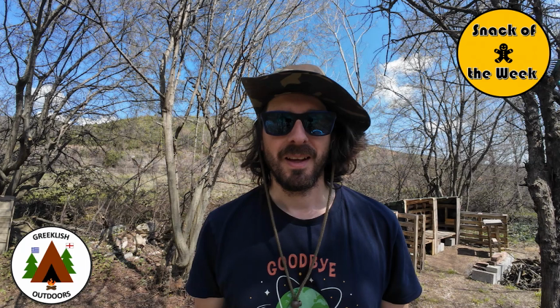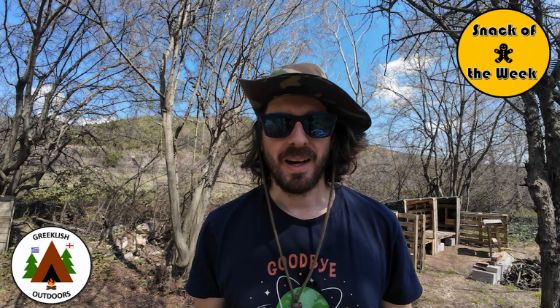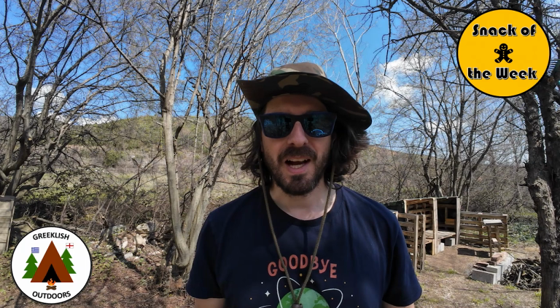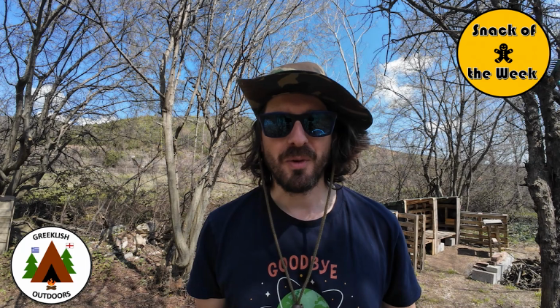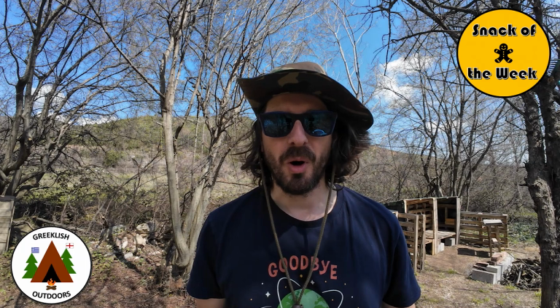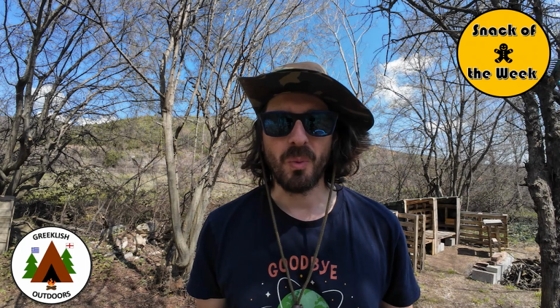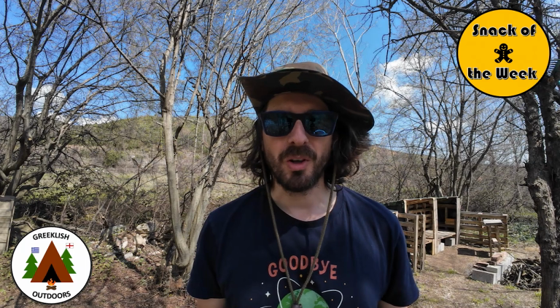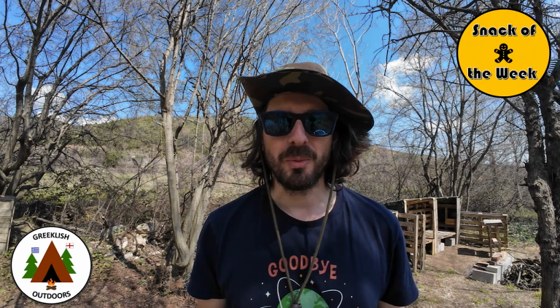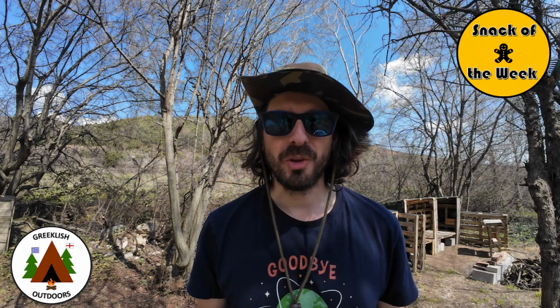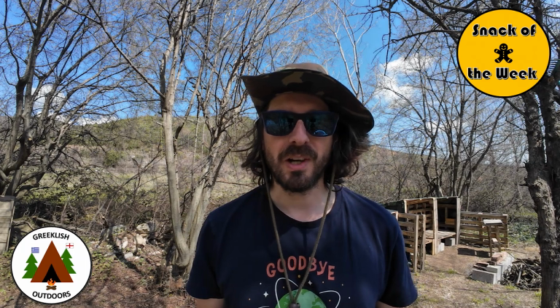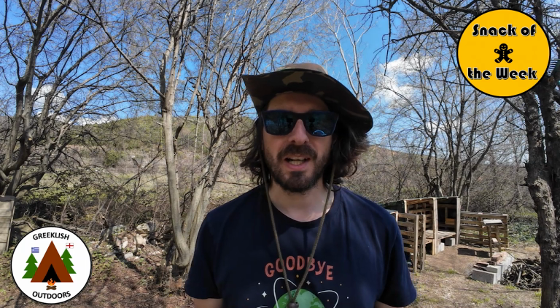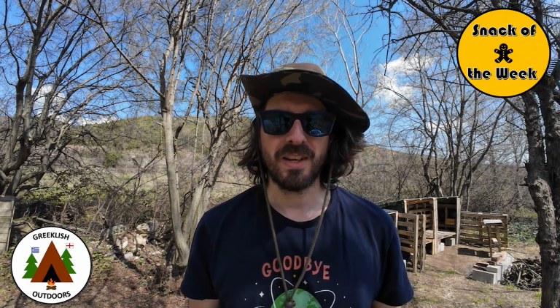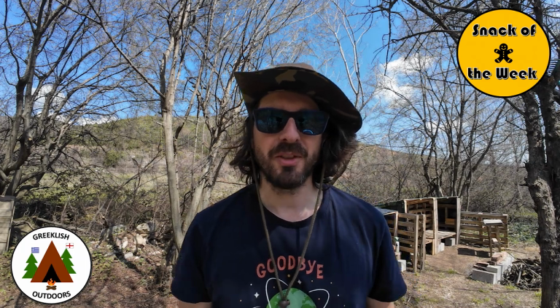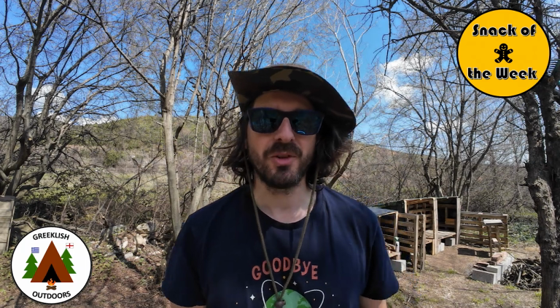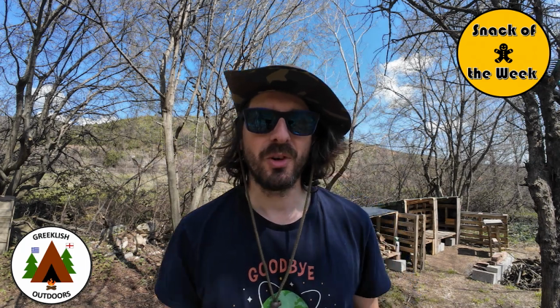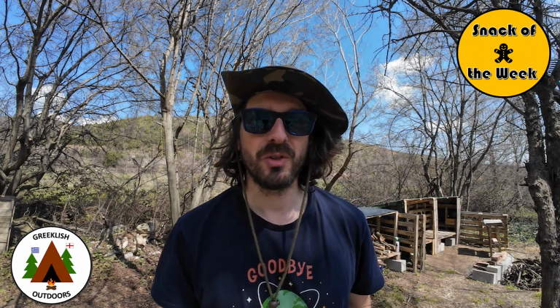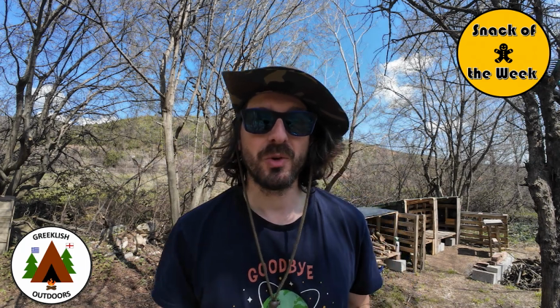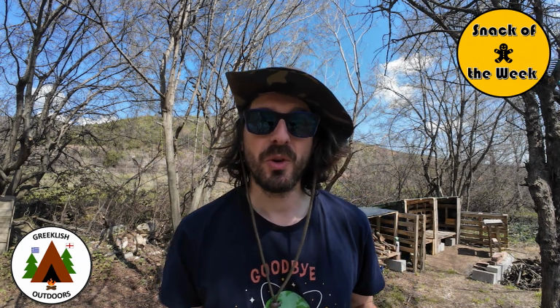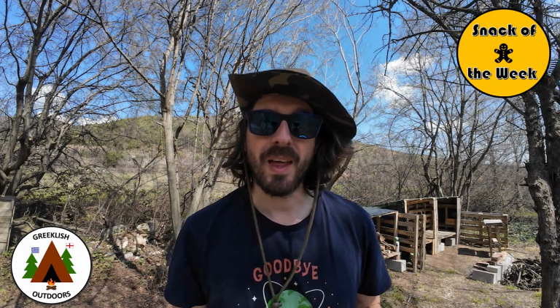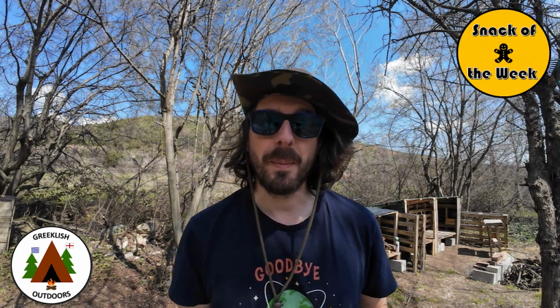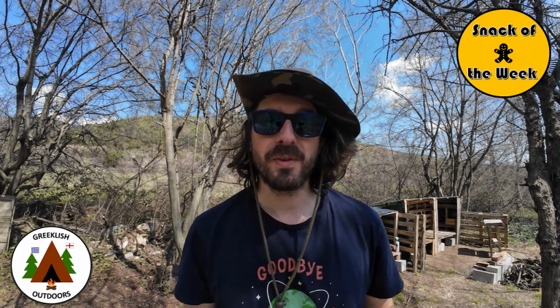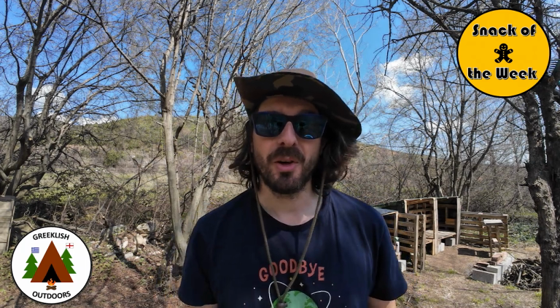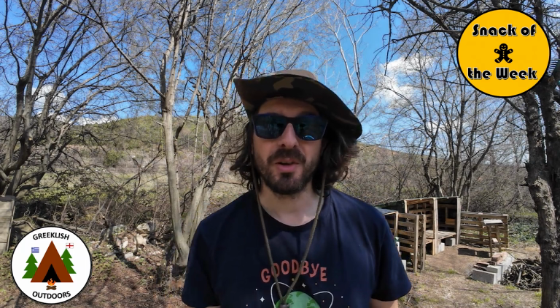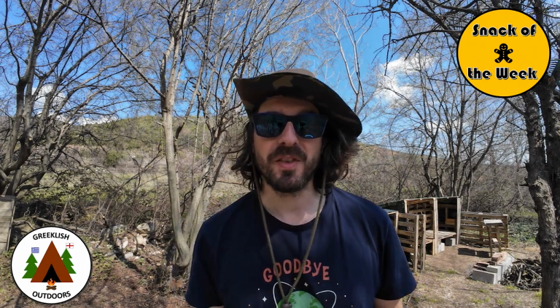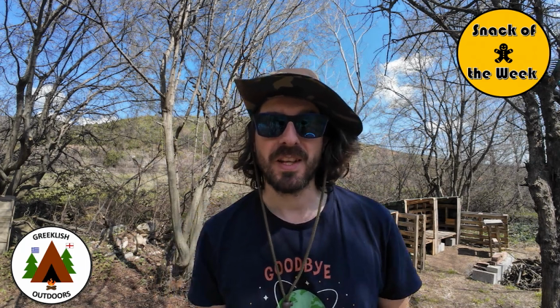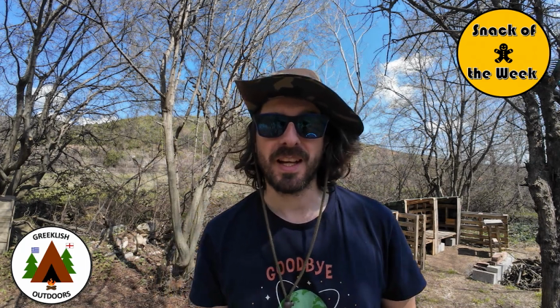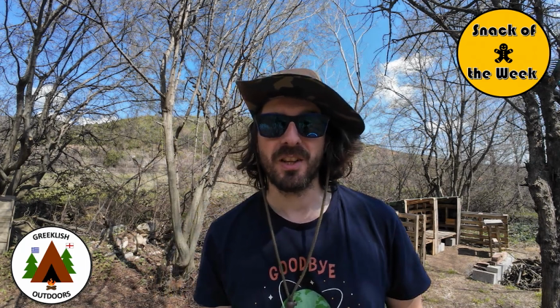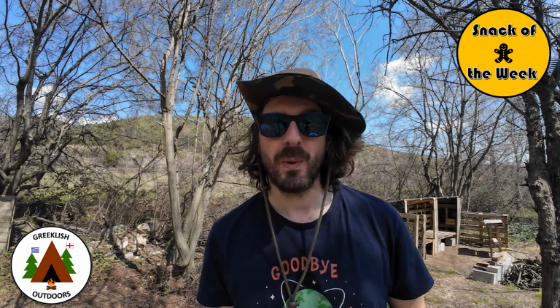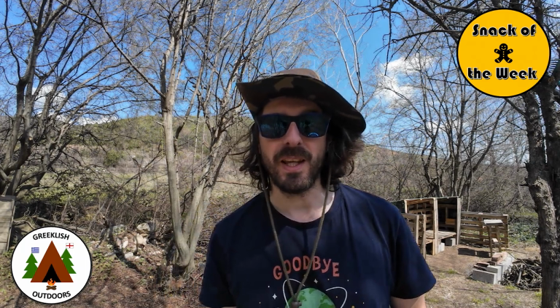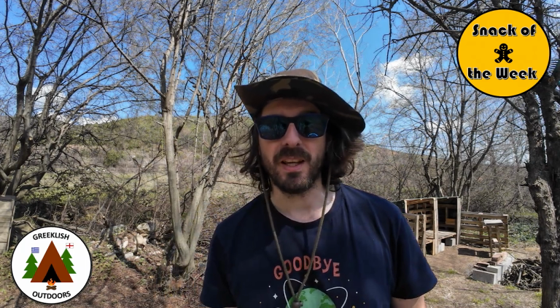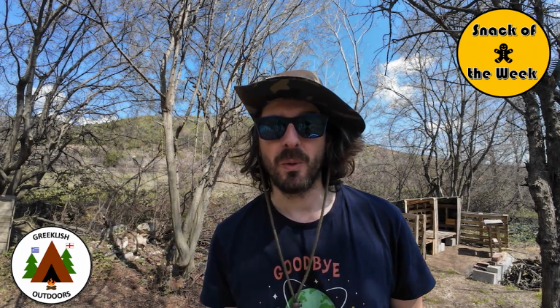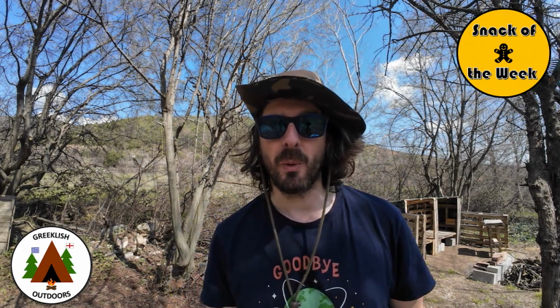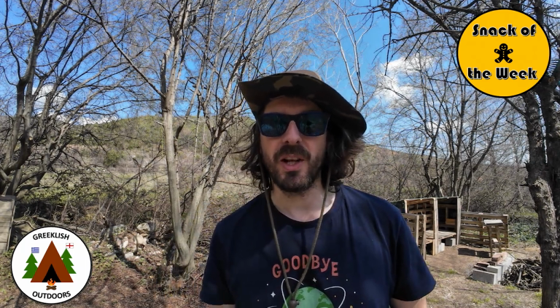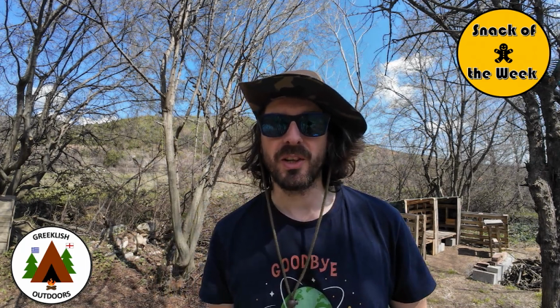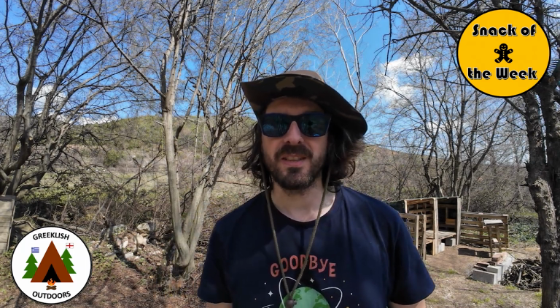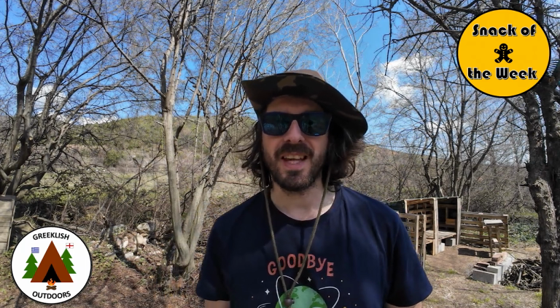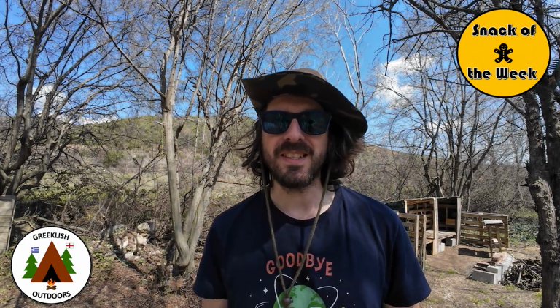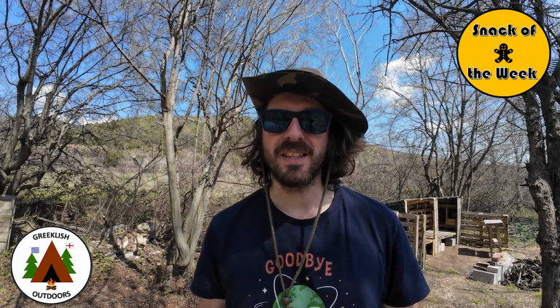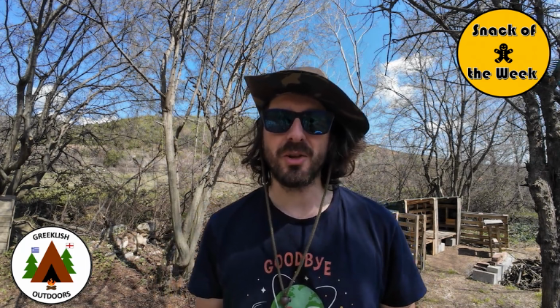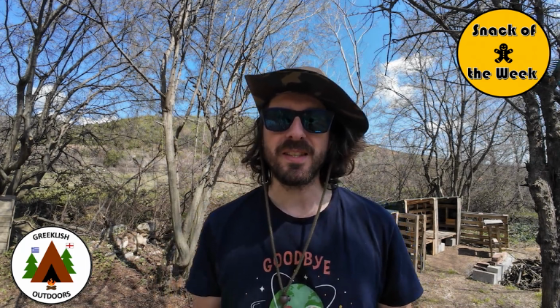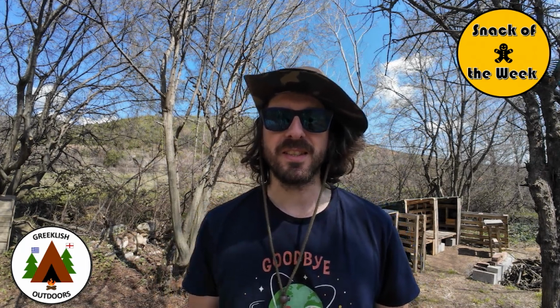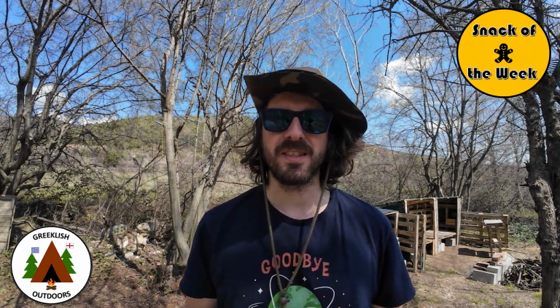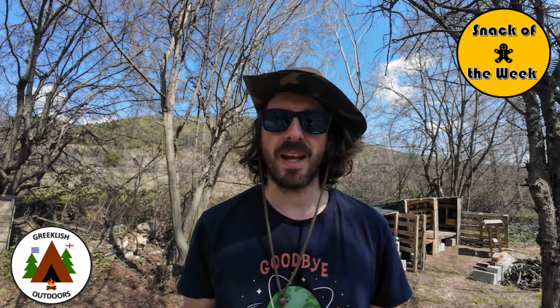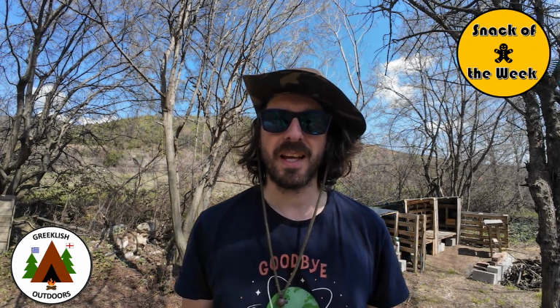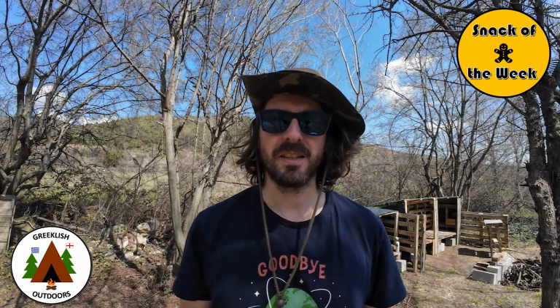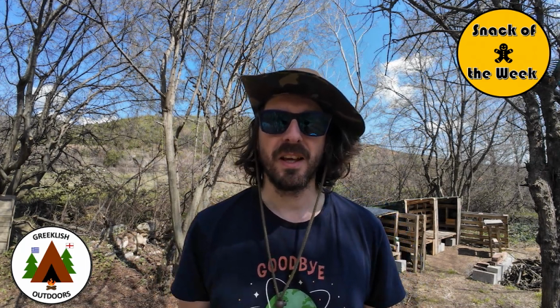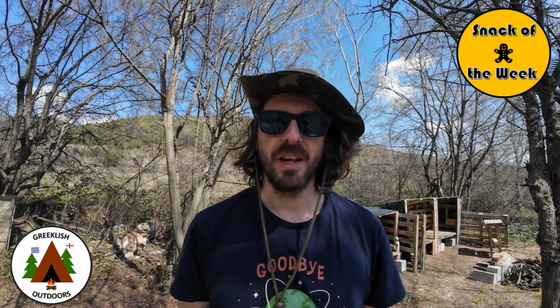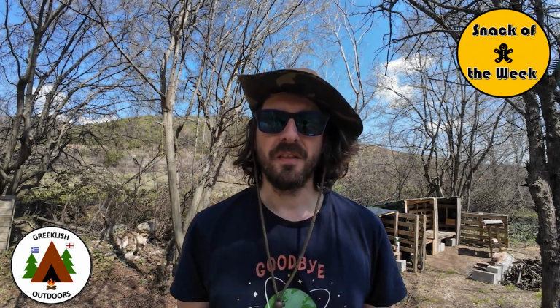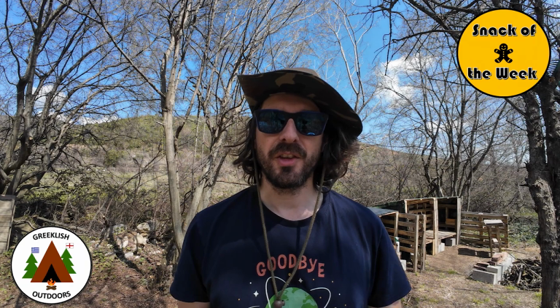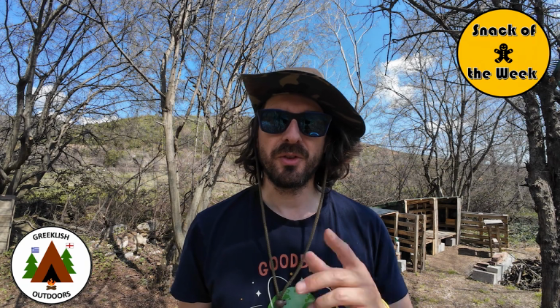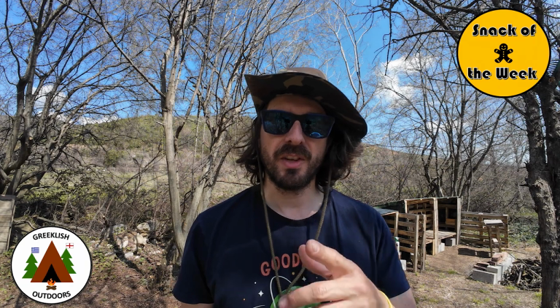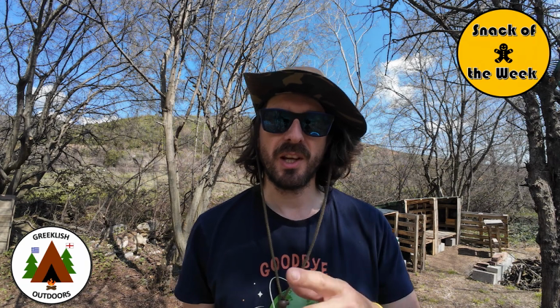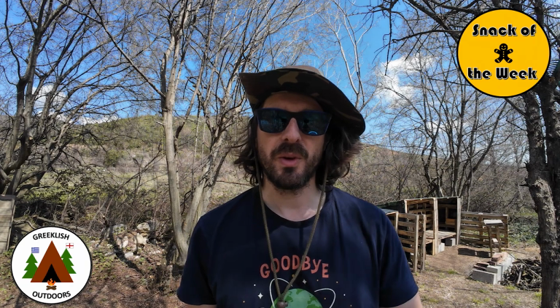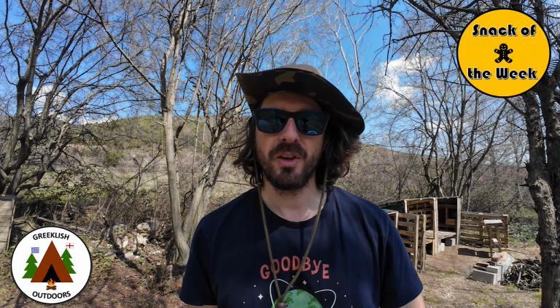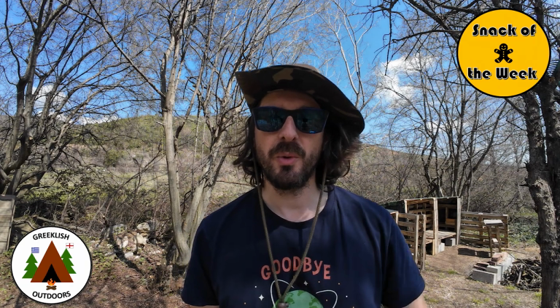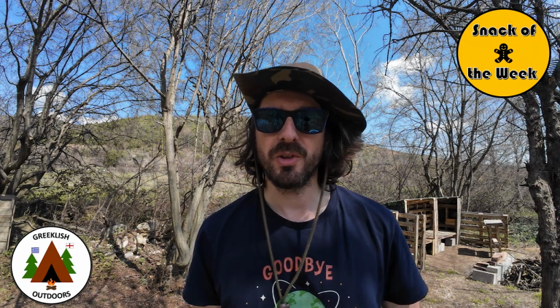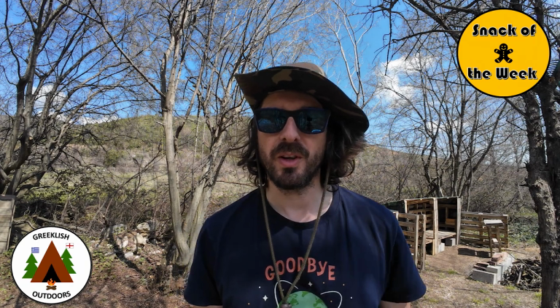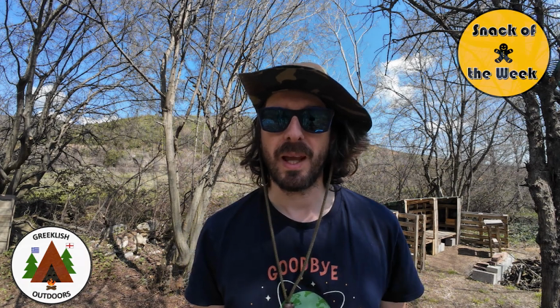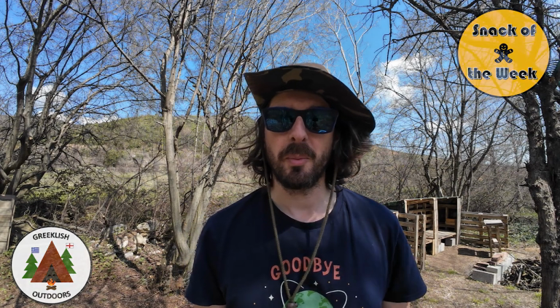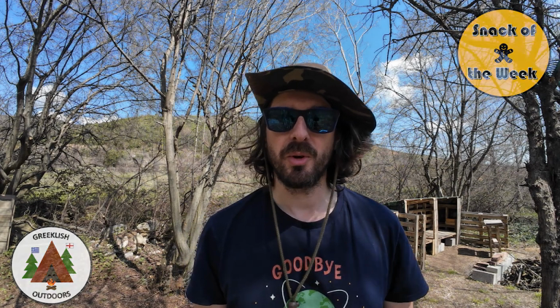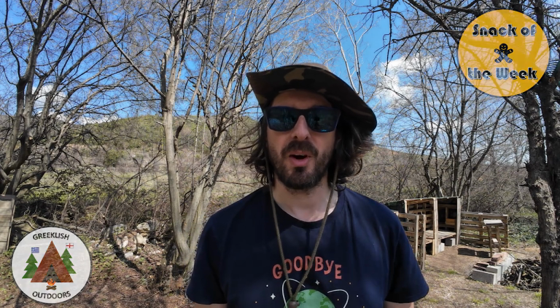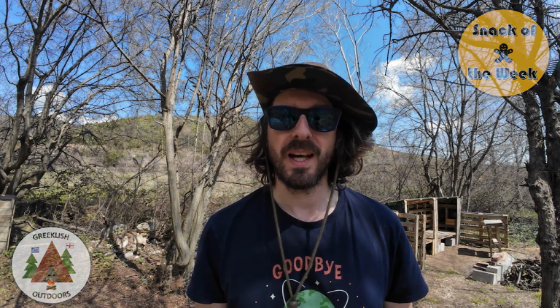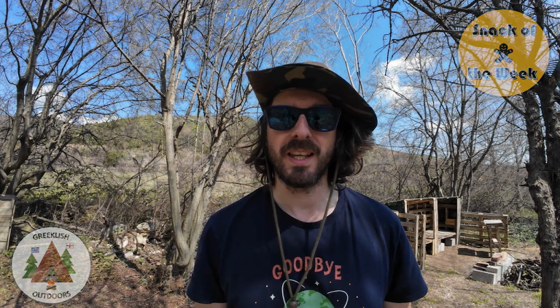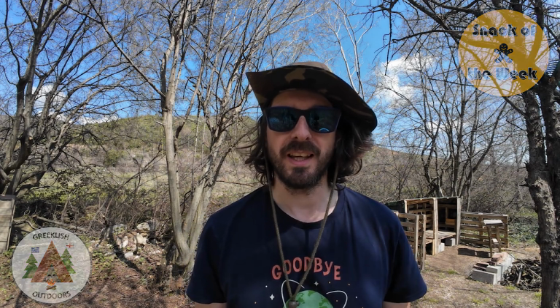Hi everyone, welcome to Greeklish Outdoors and to another episode of Snack of the Week, where we look at tasty treats and snacks for you to take with you when you're camping or hiking.